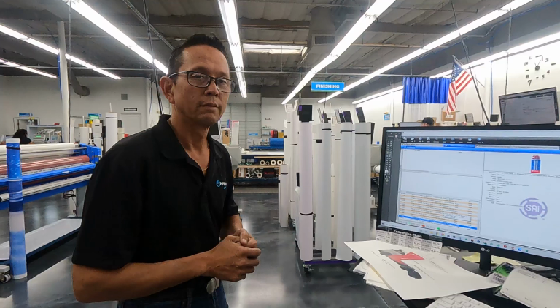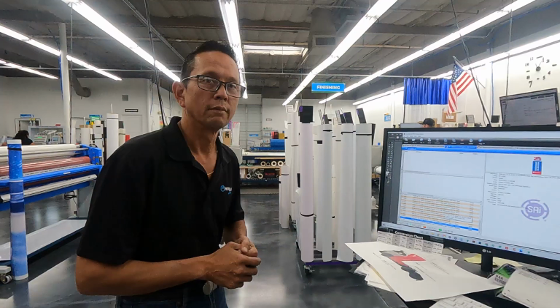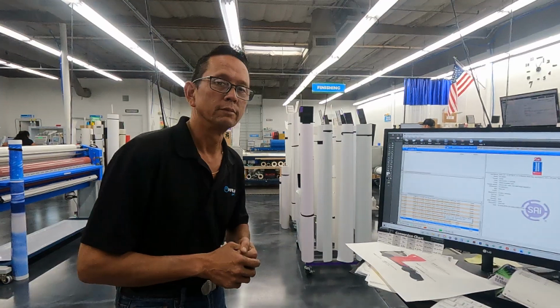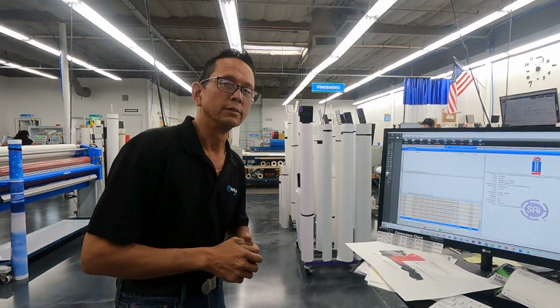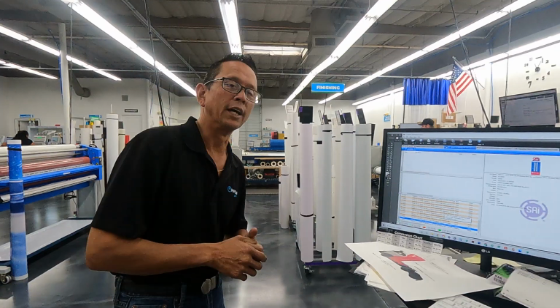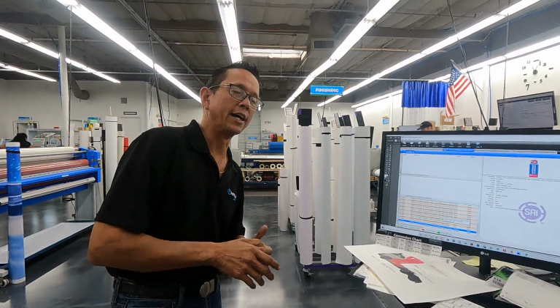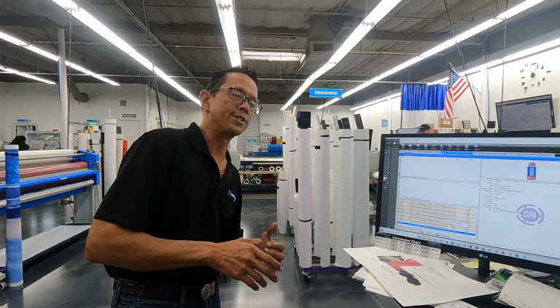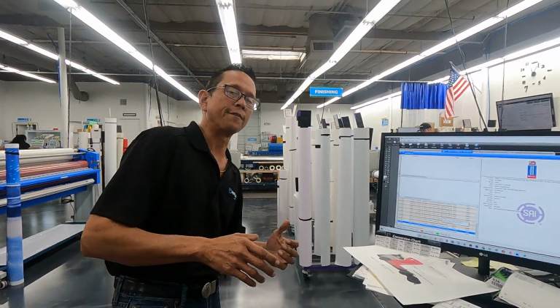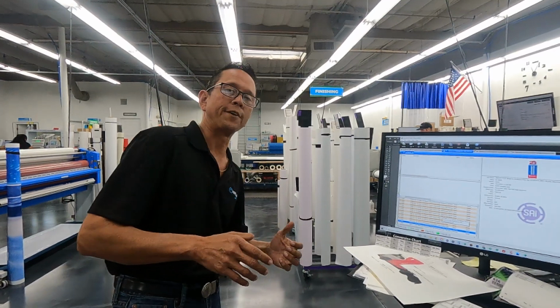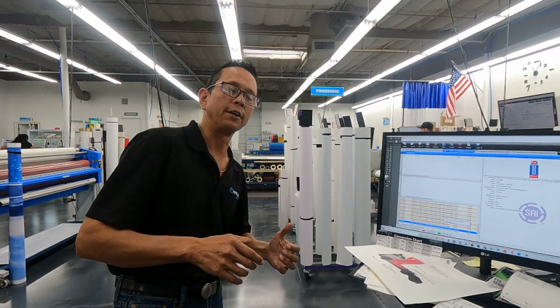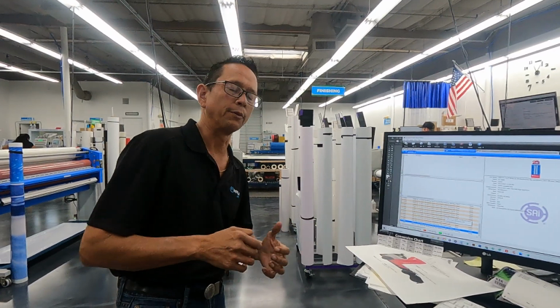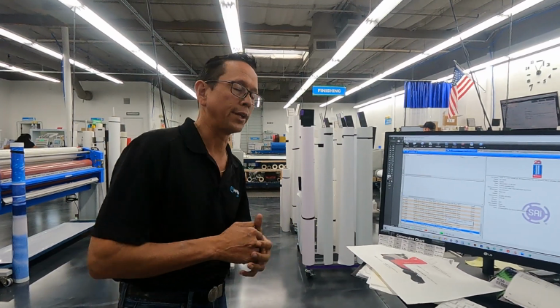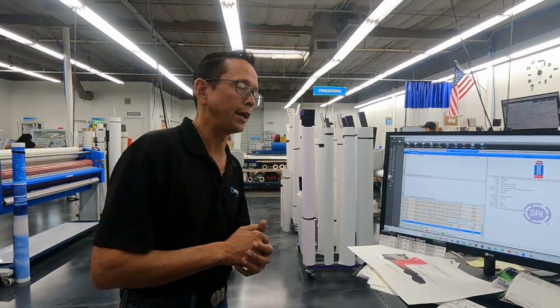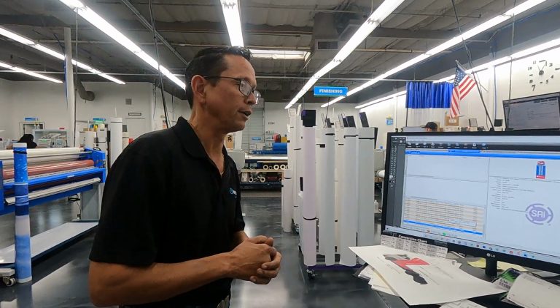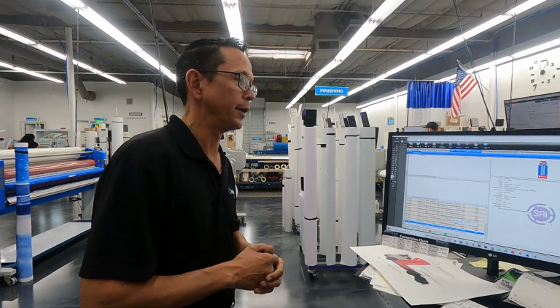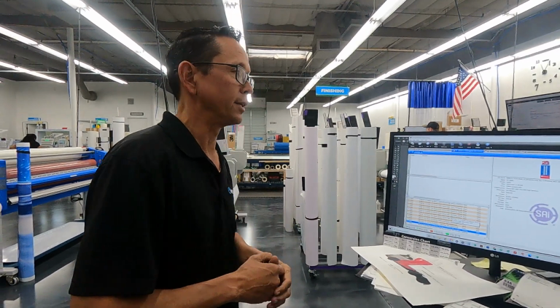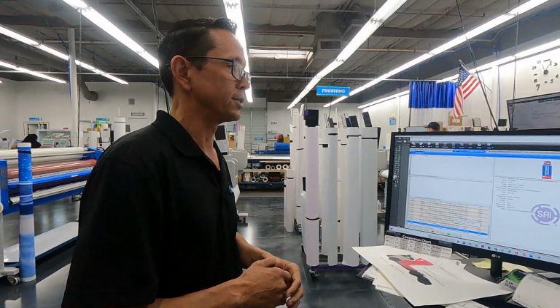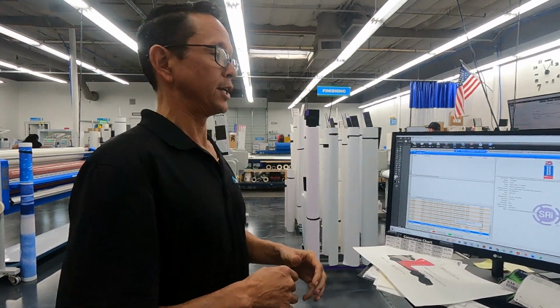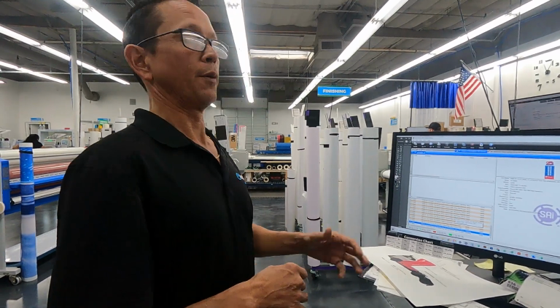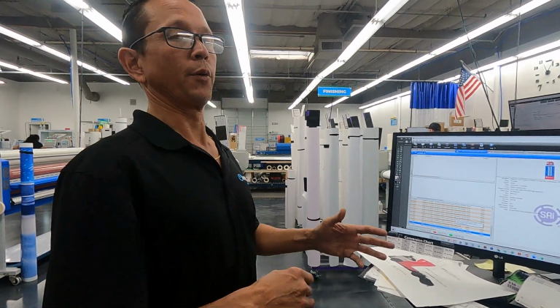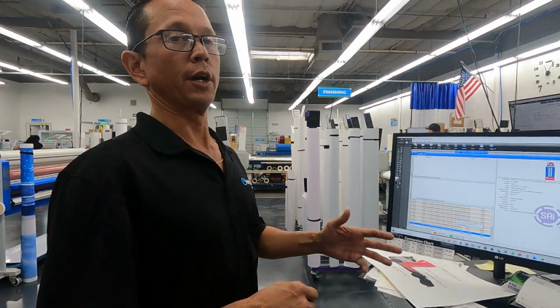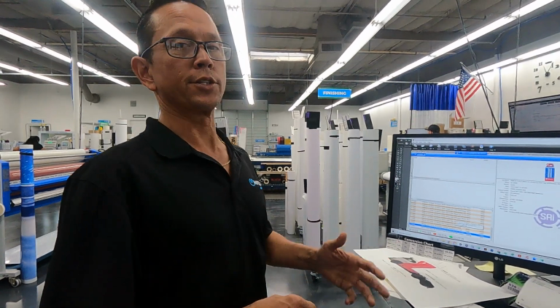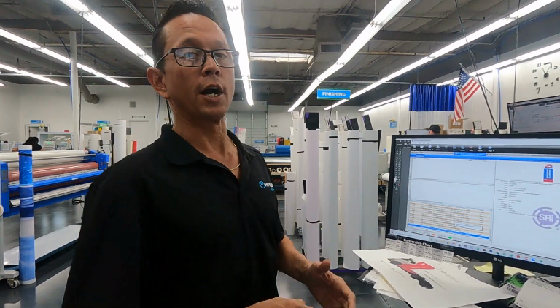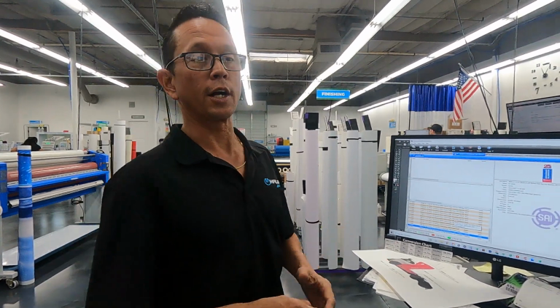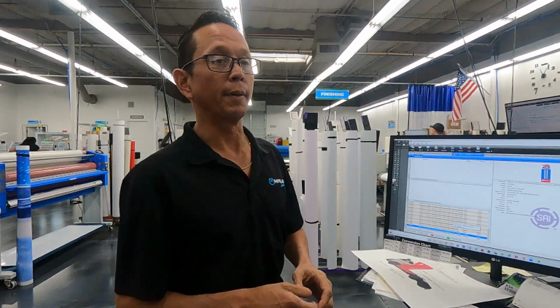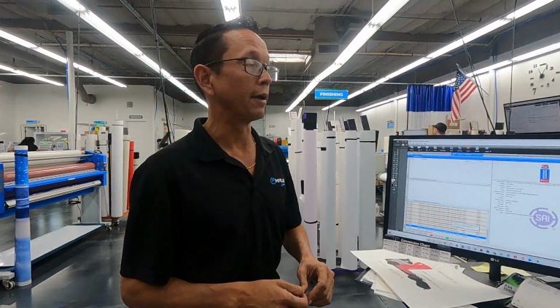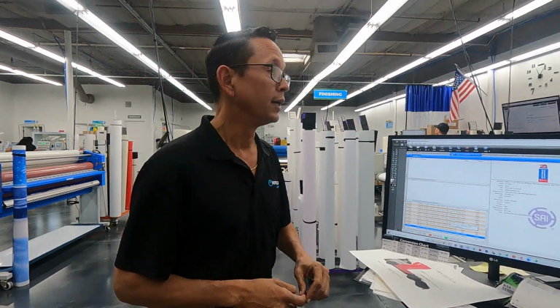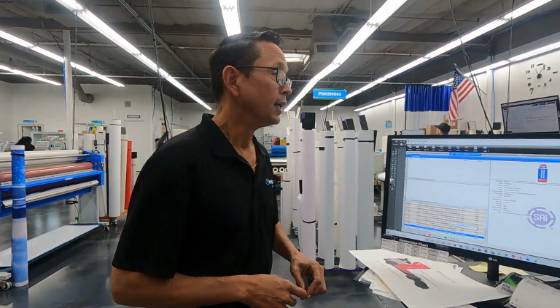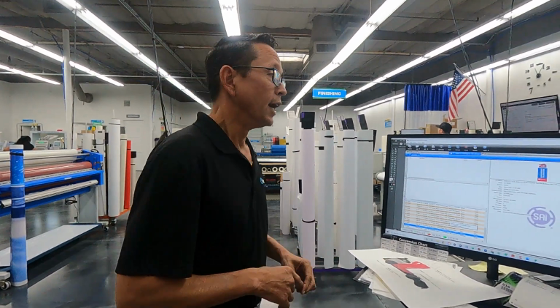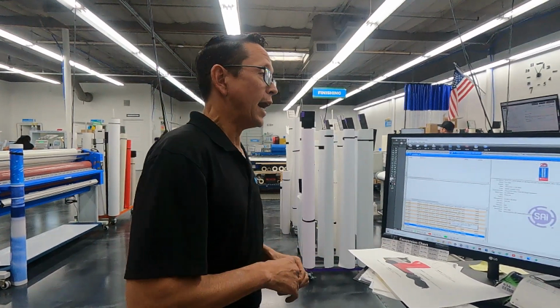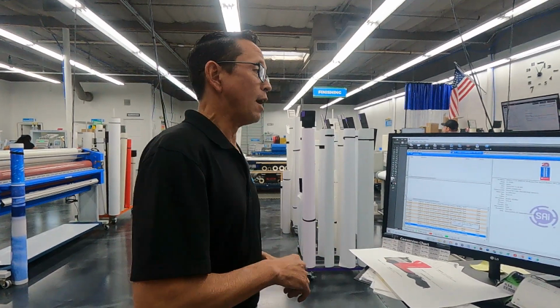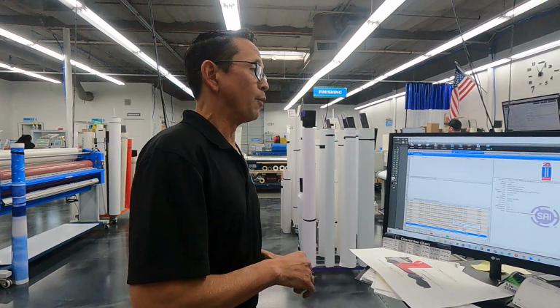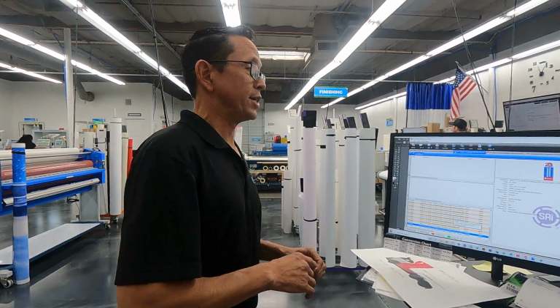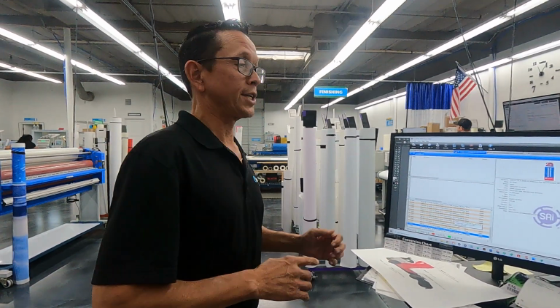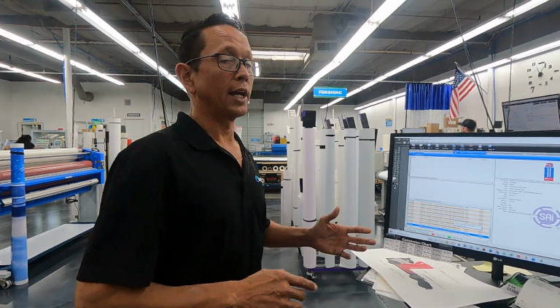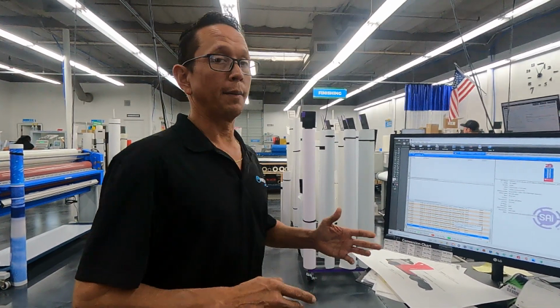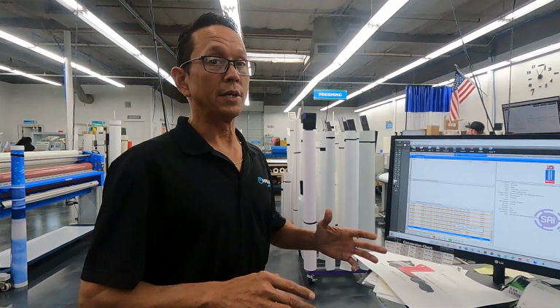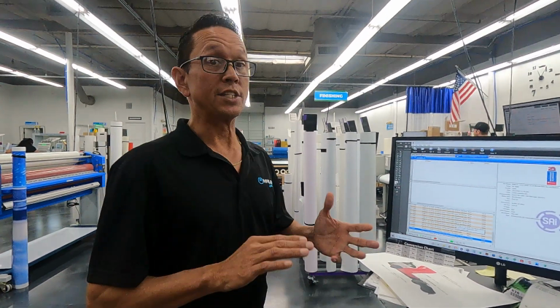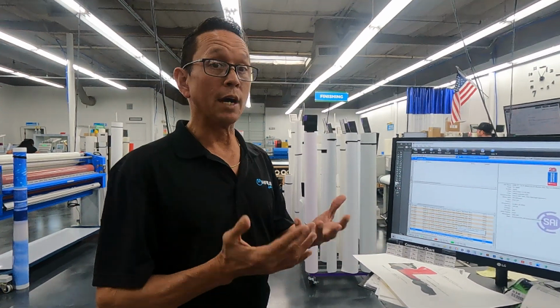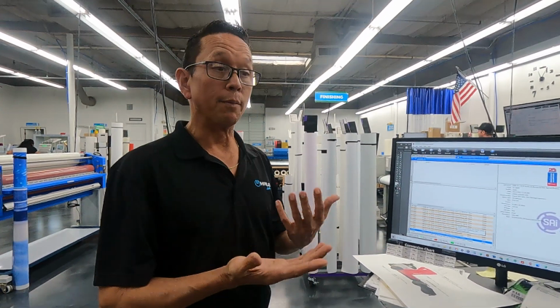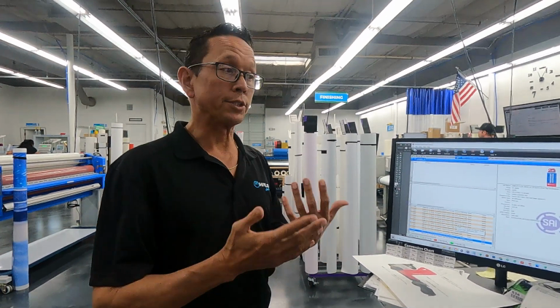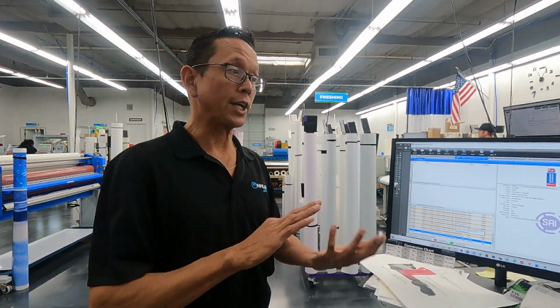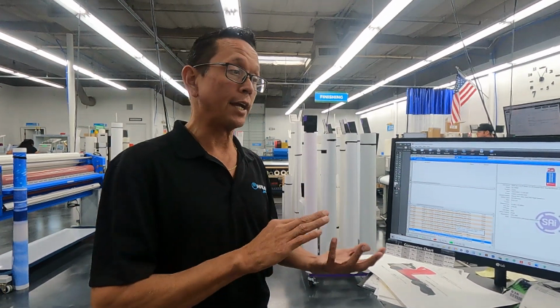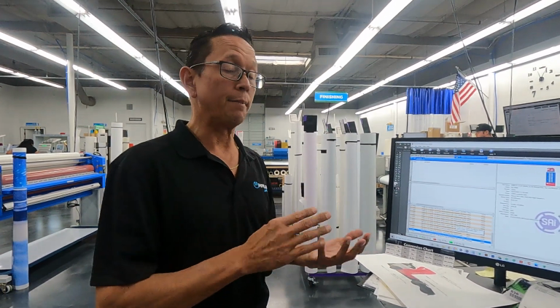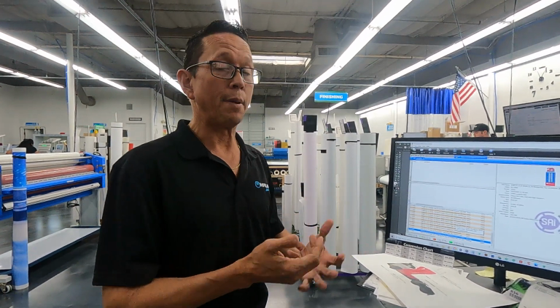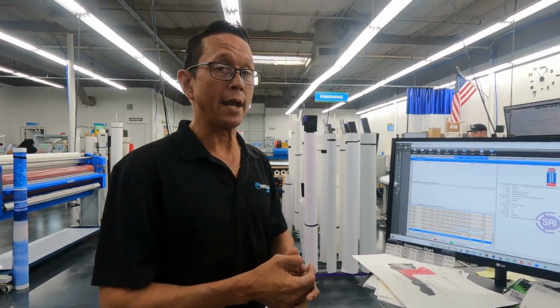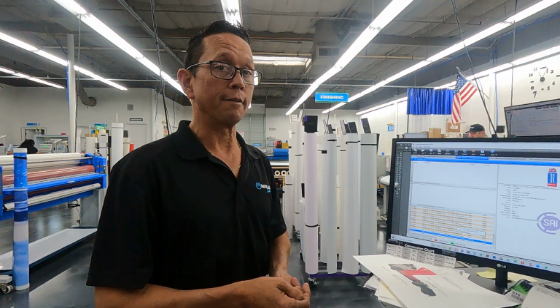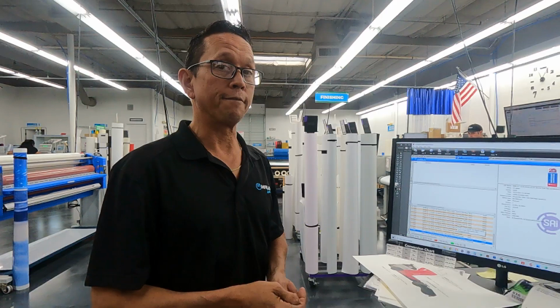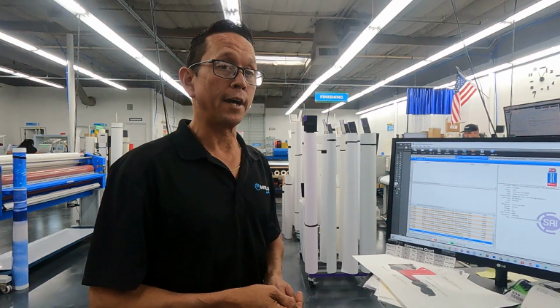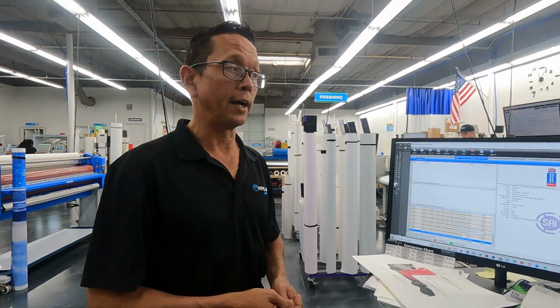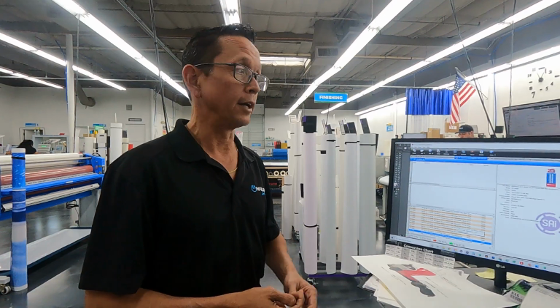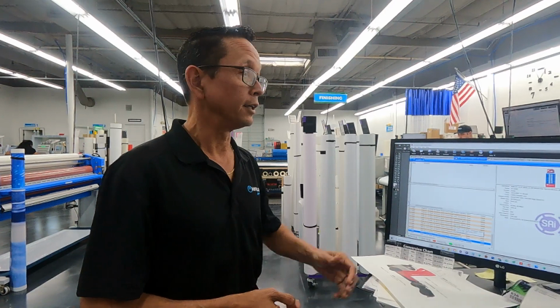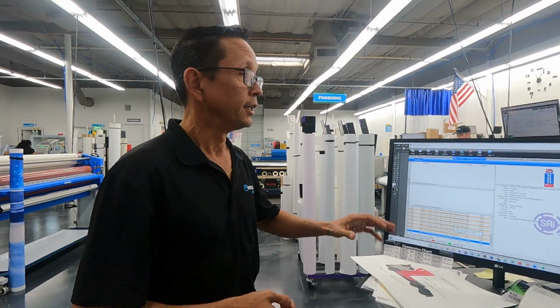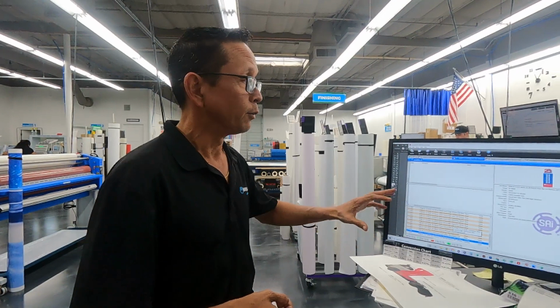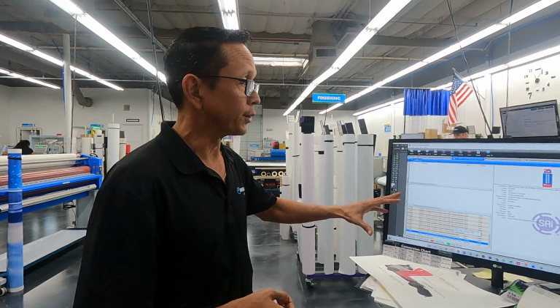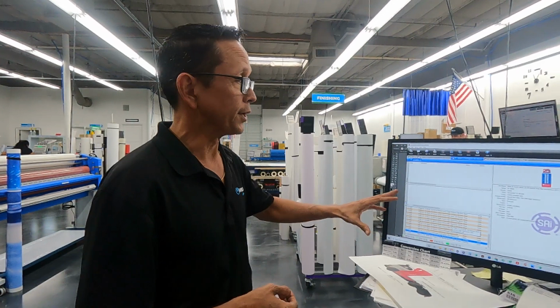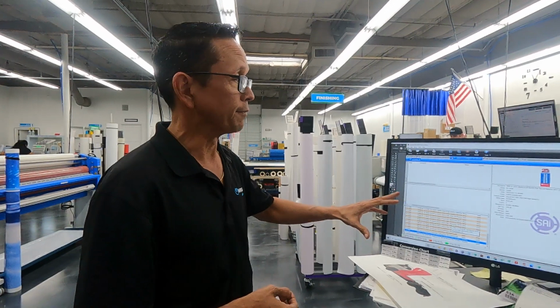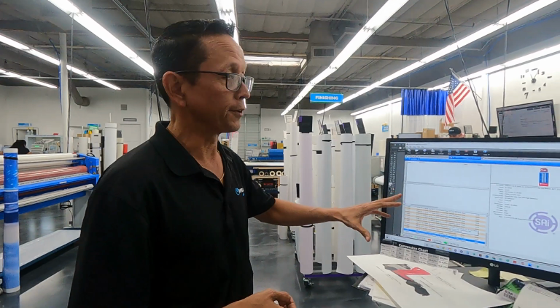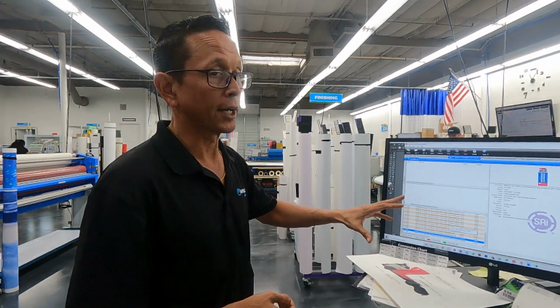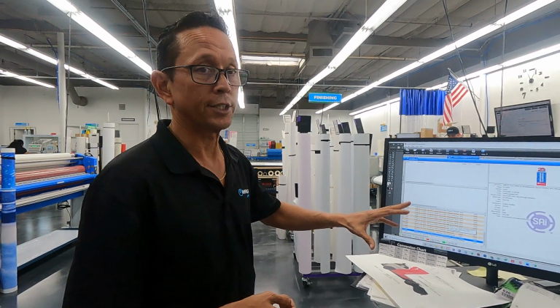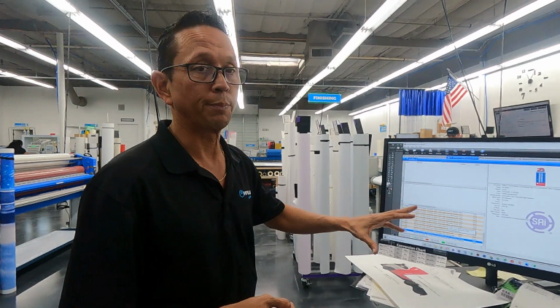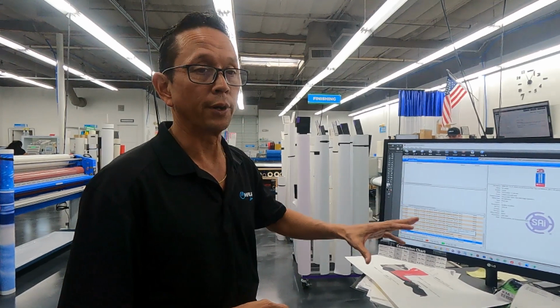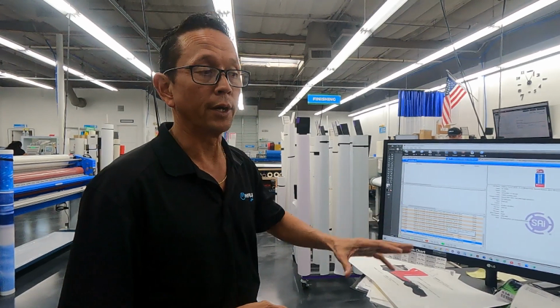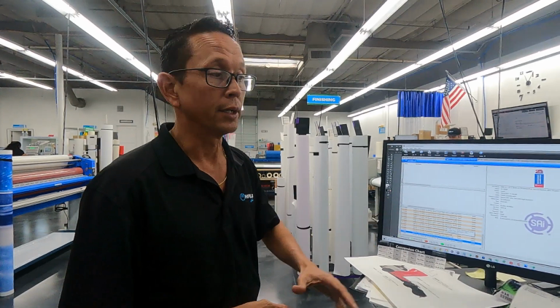Hi, Jeff here with Halo Inc. Today we're going to talk about how we set up a double-sided banner file within FlexiPrint.